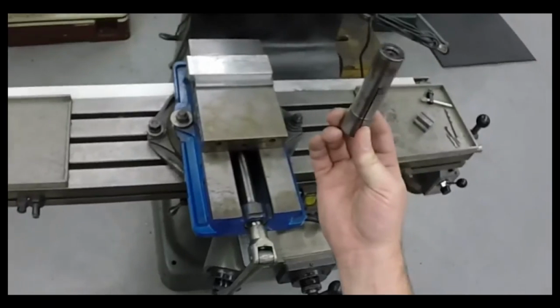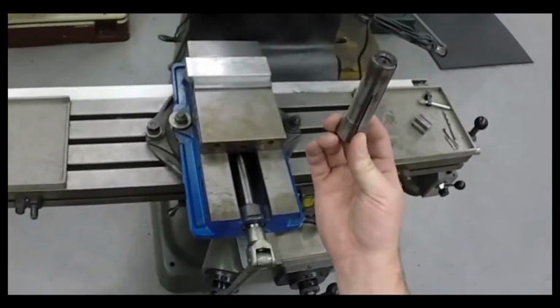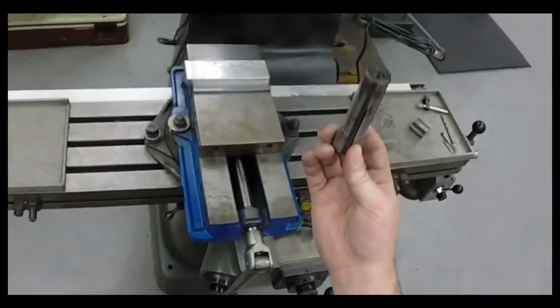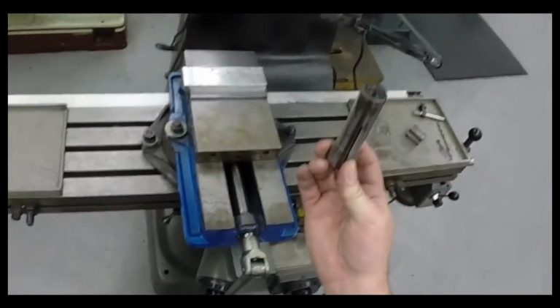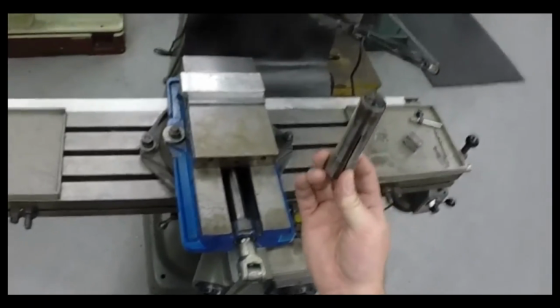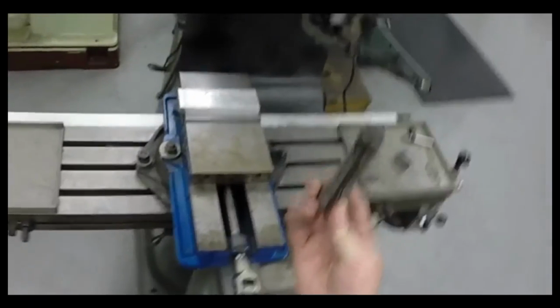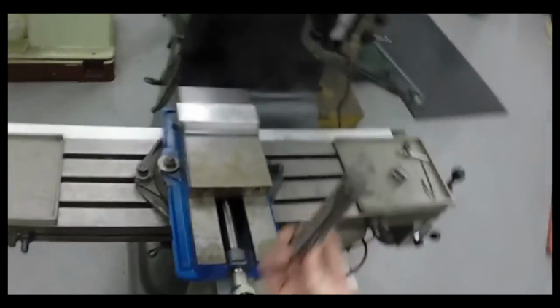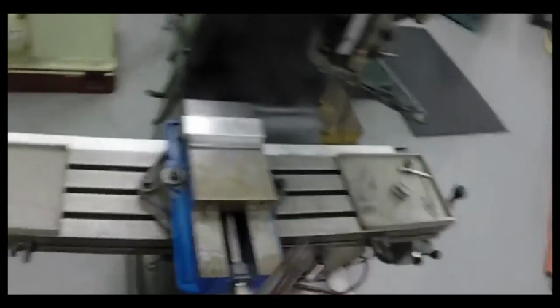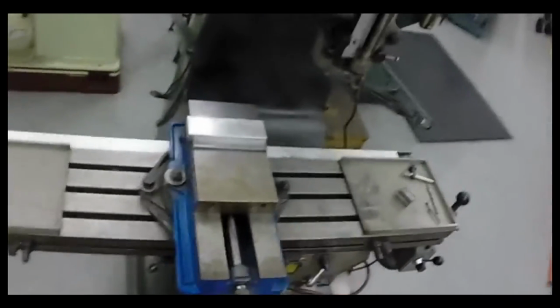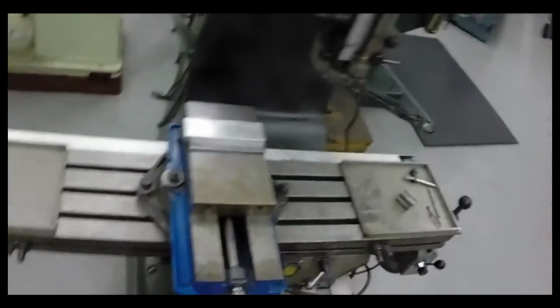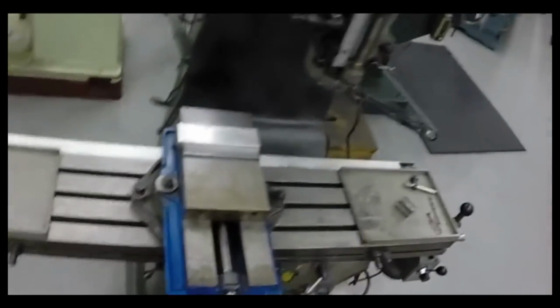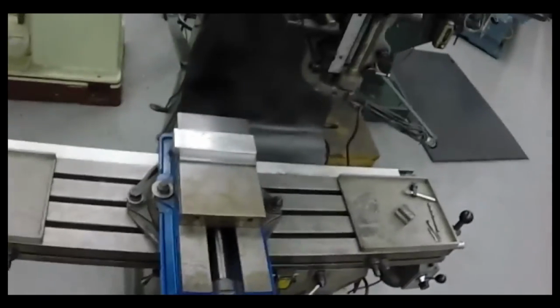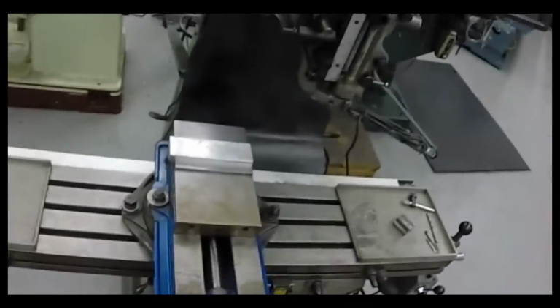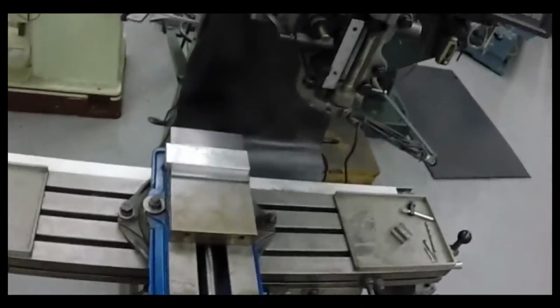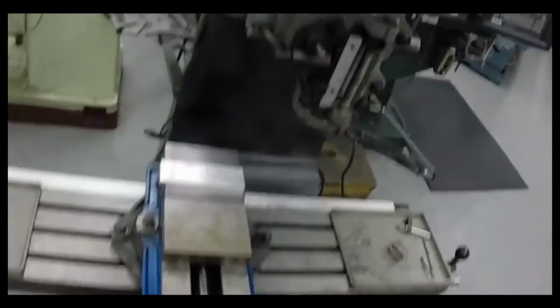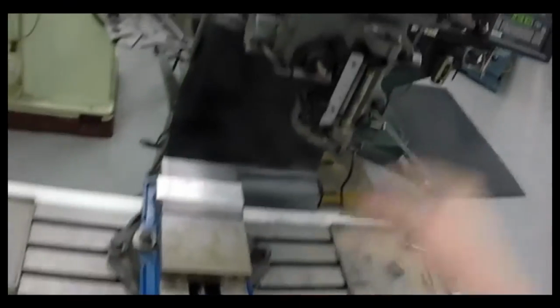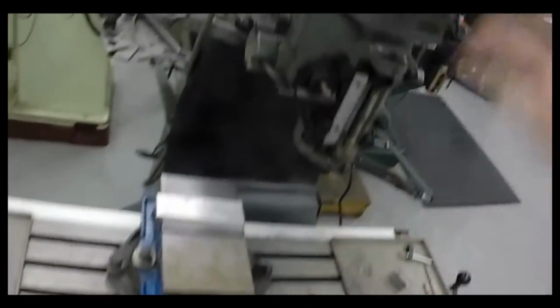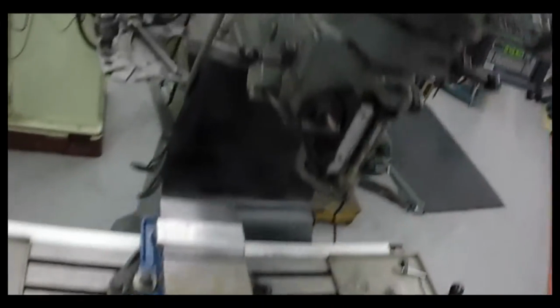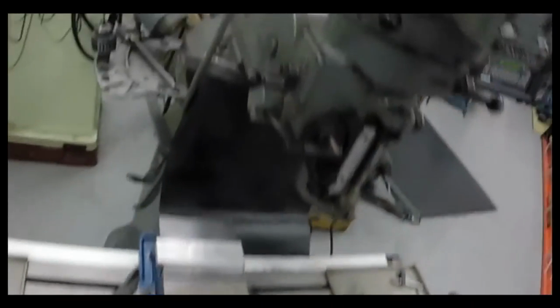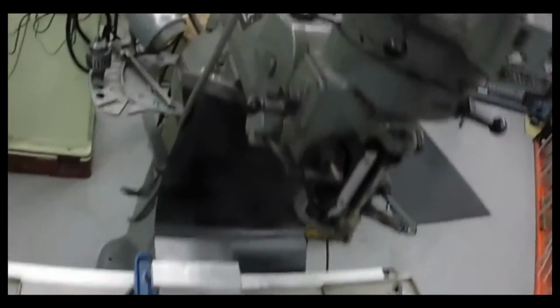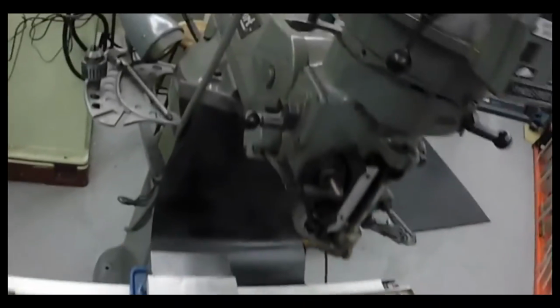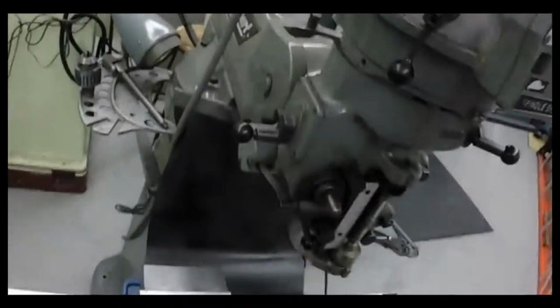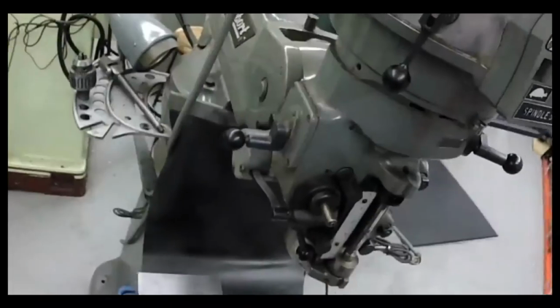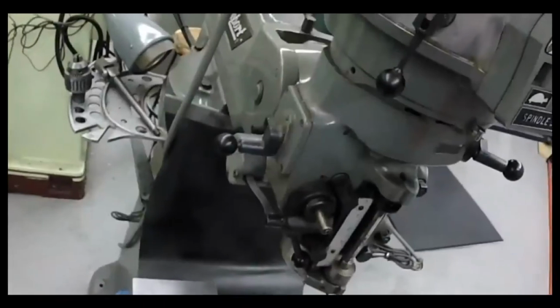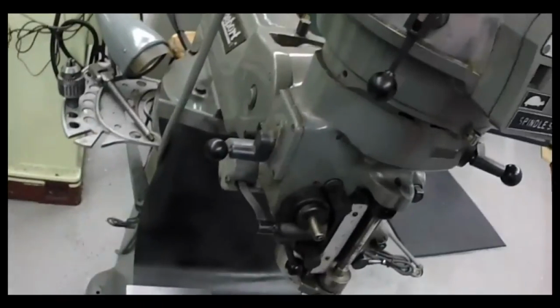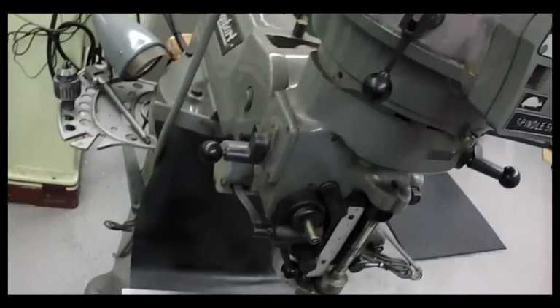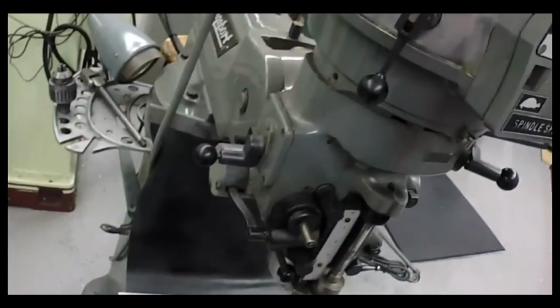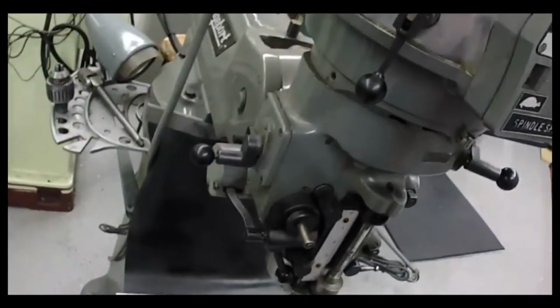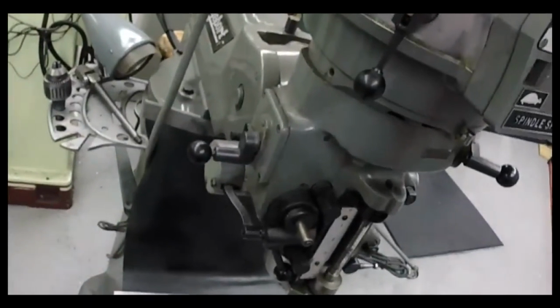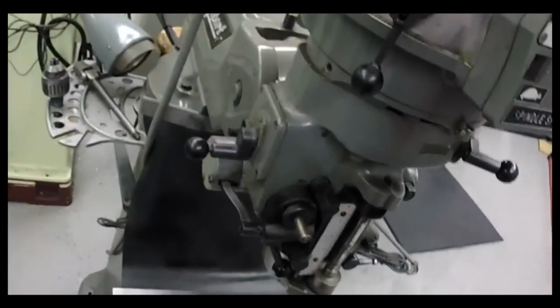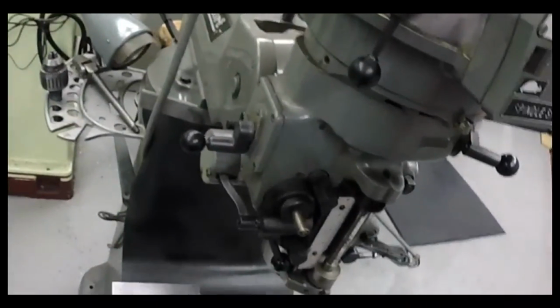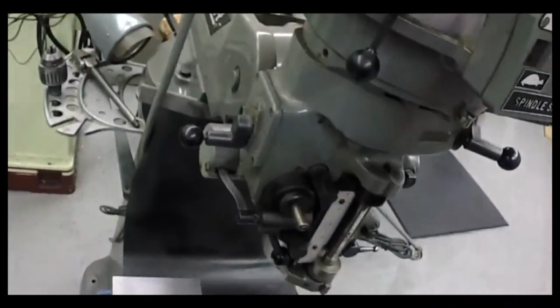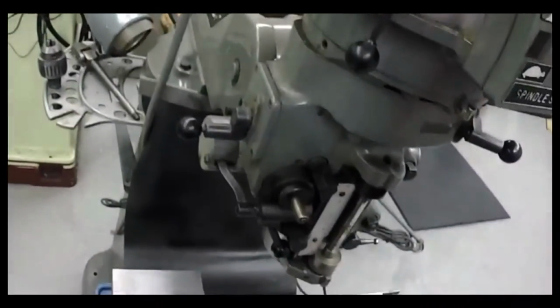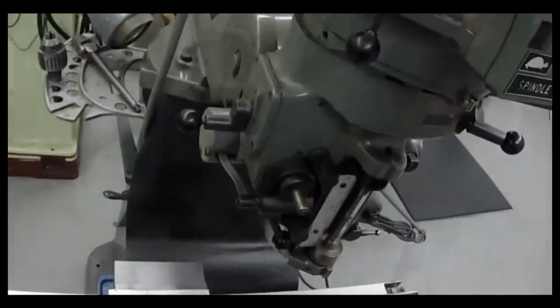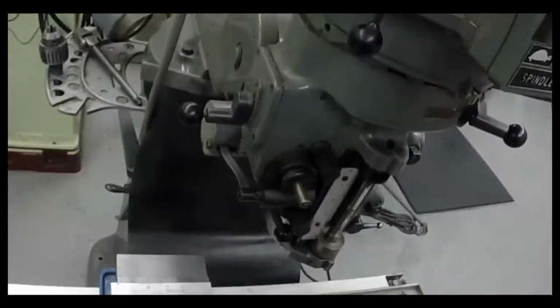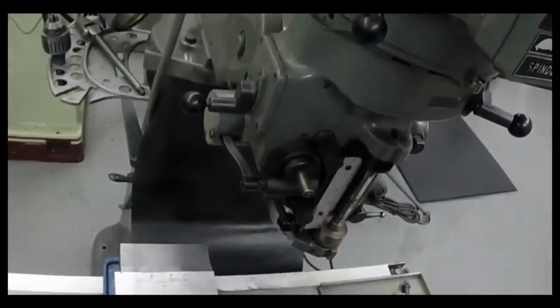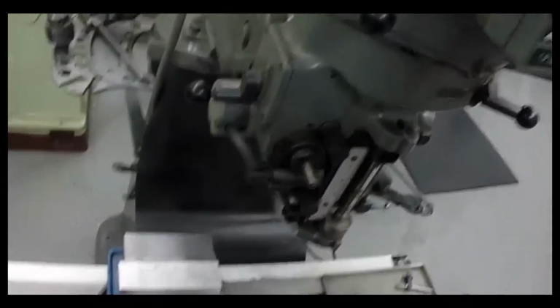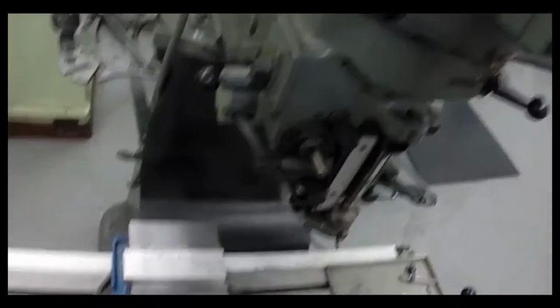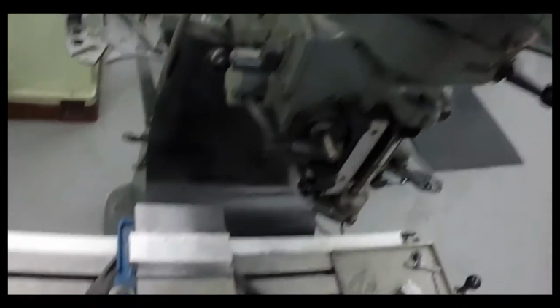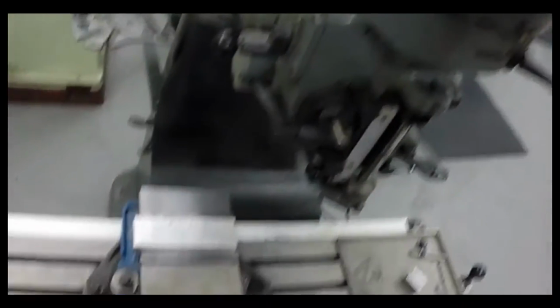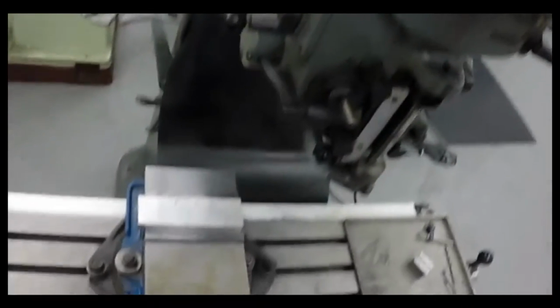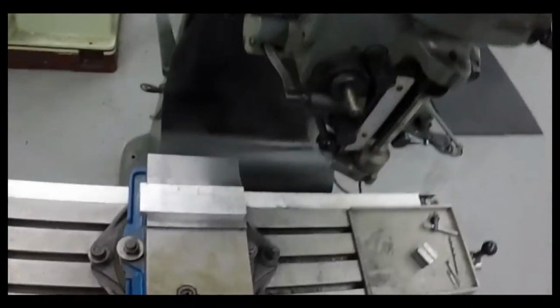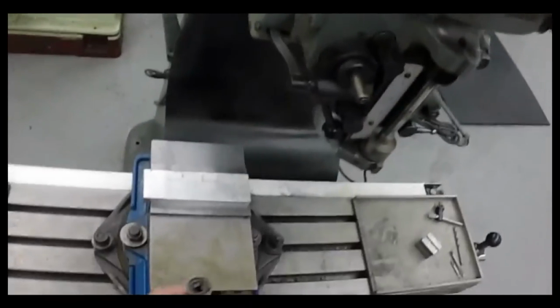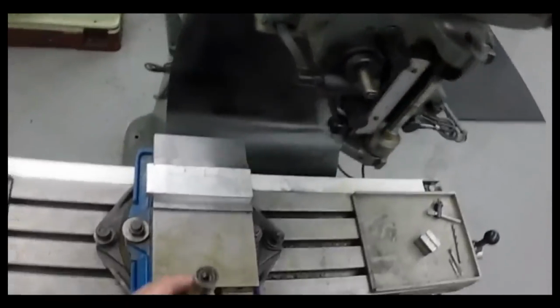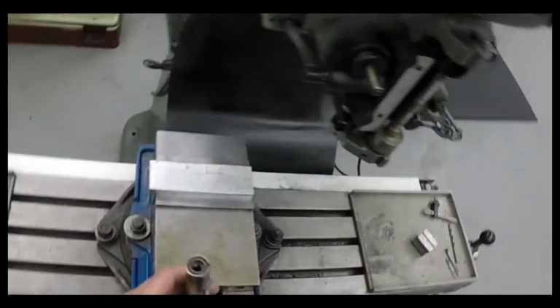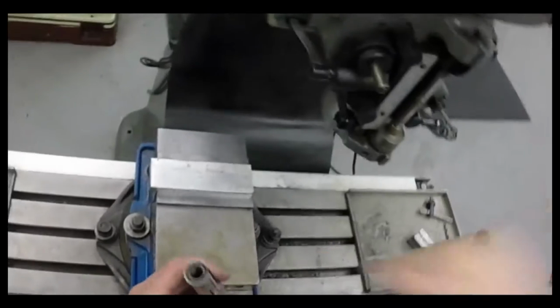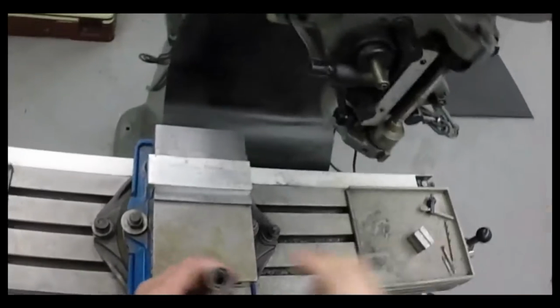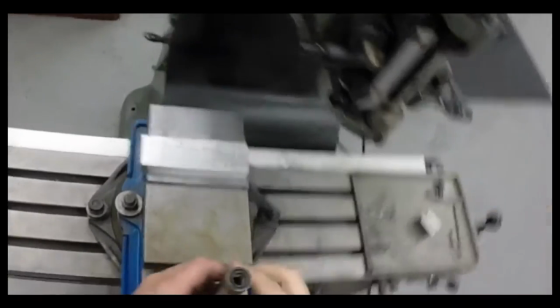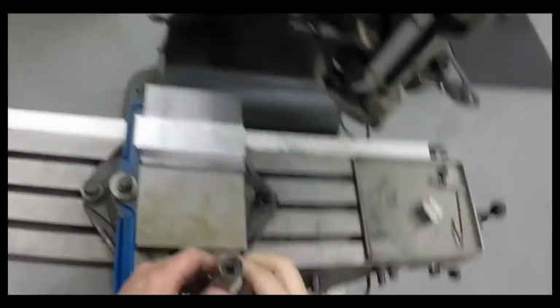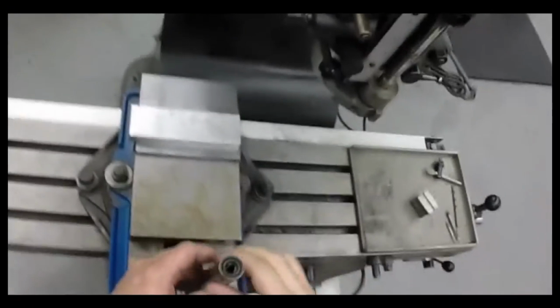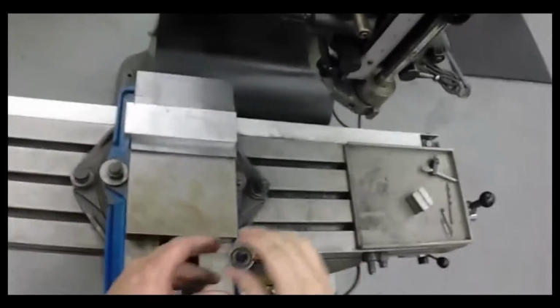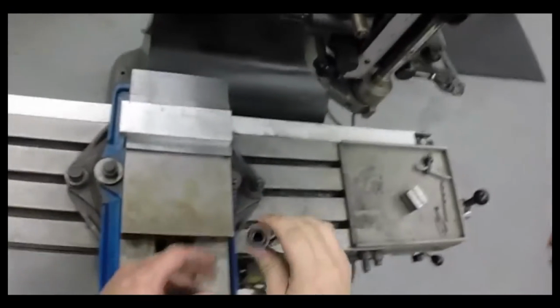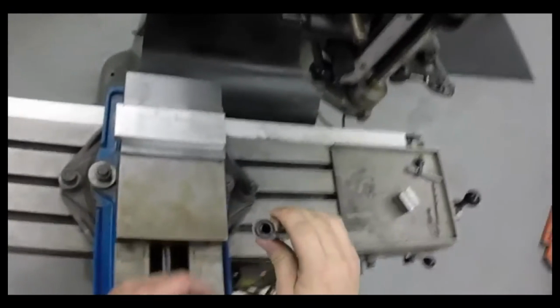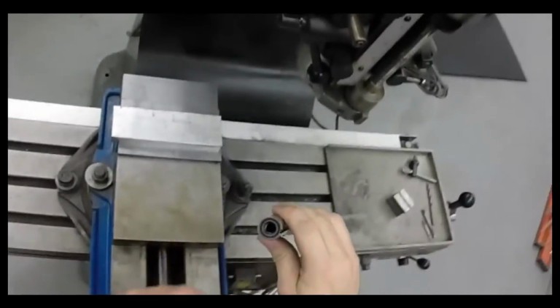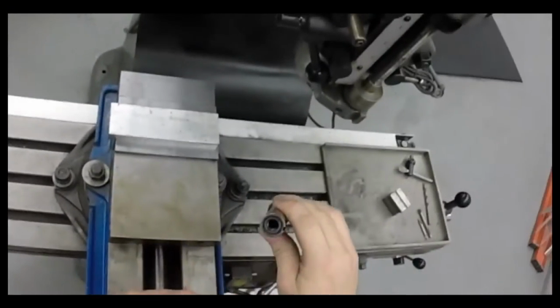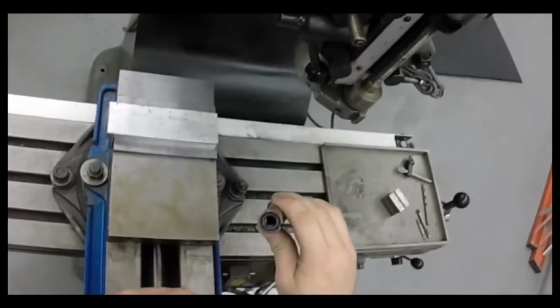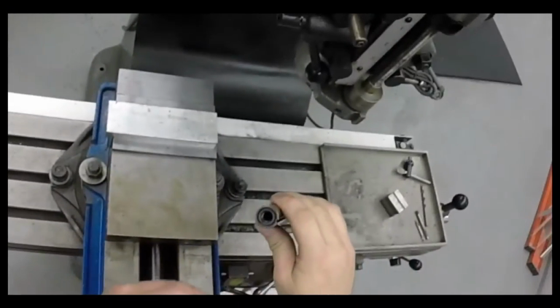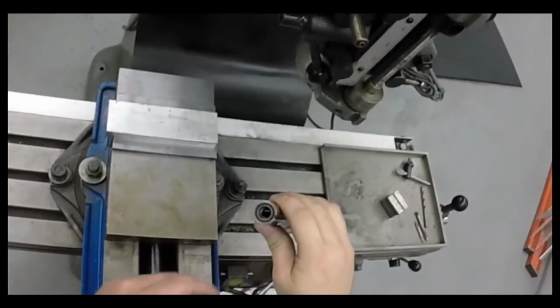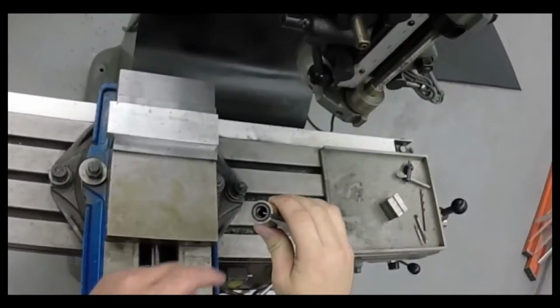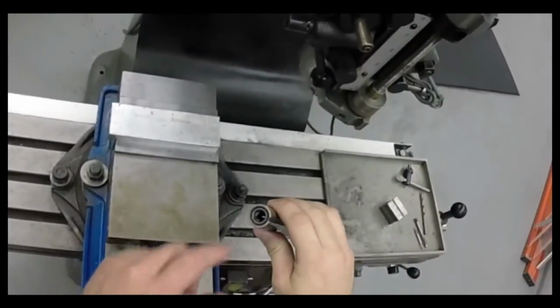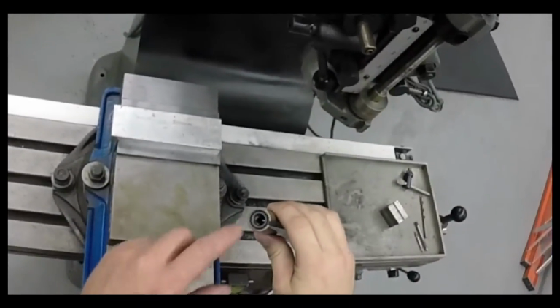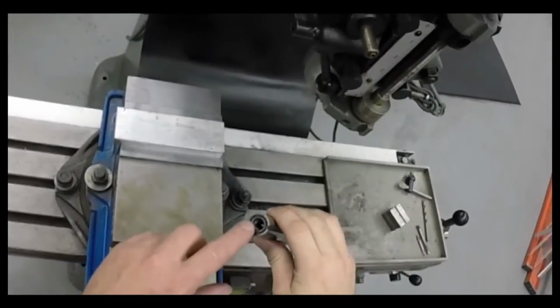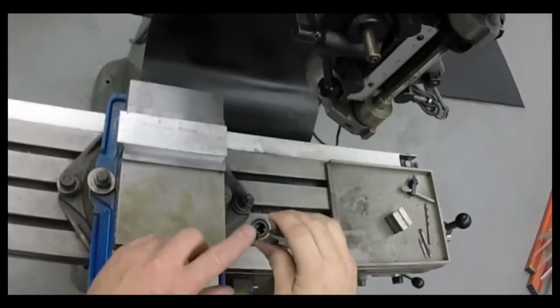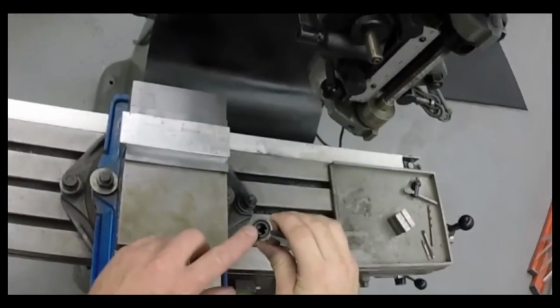A draw bar, which comes in through the top of the machine, threads into the top of the collet and secures the collet inside the machine.